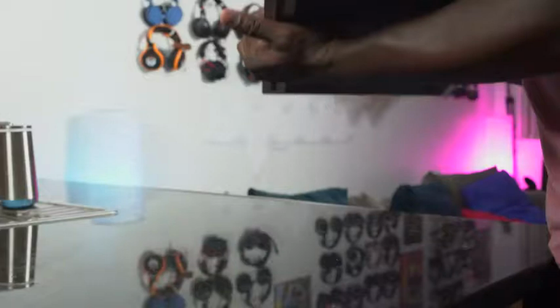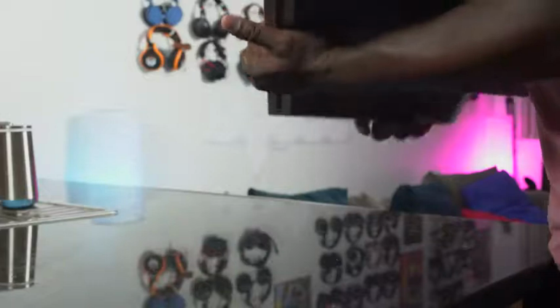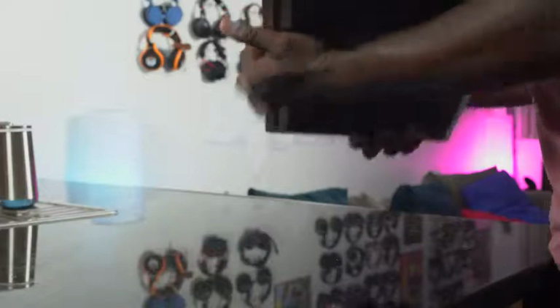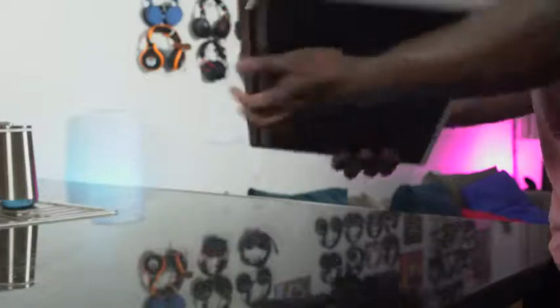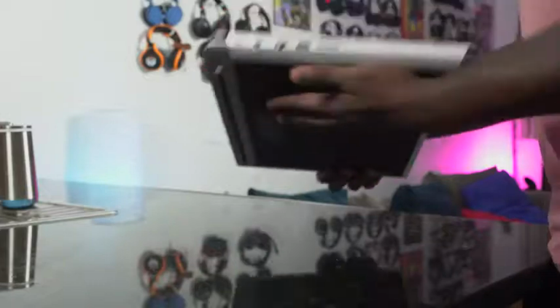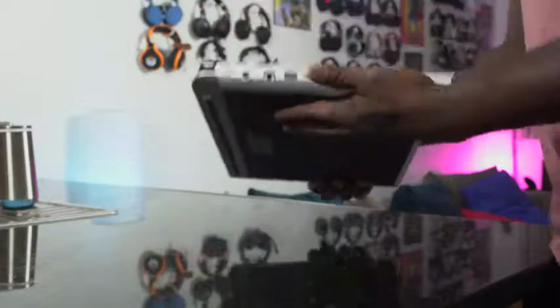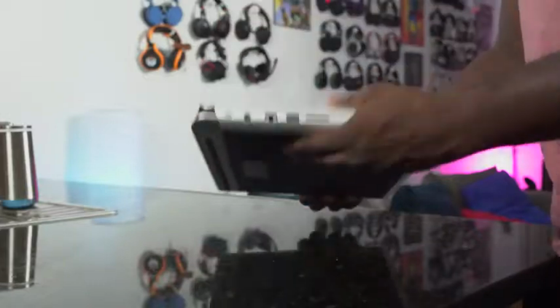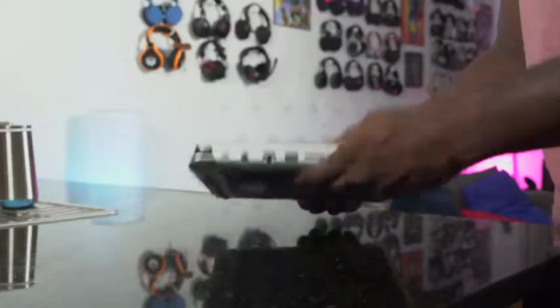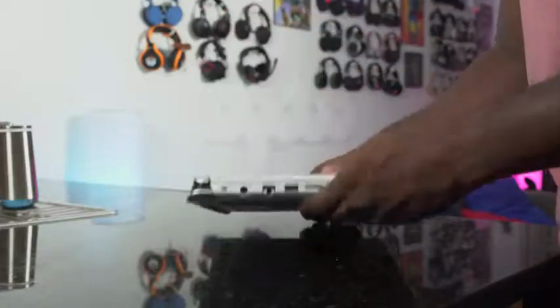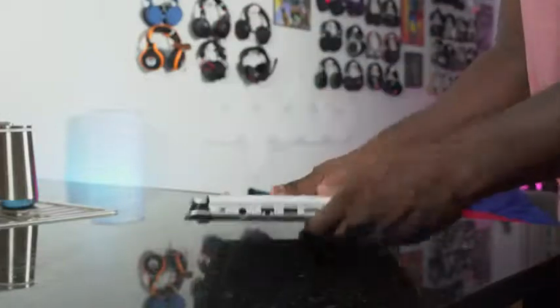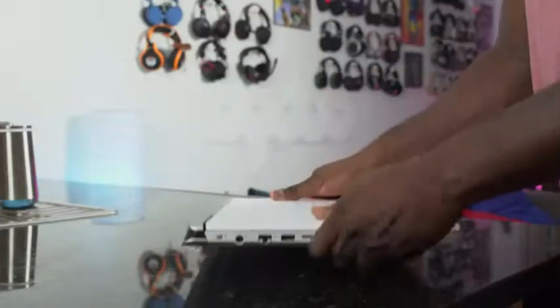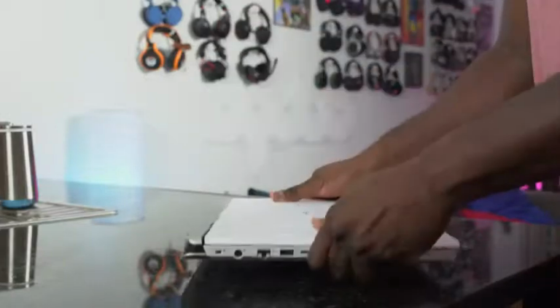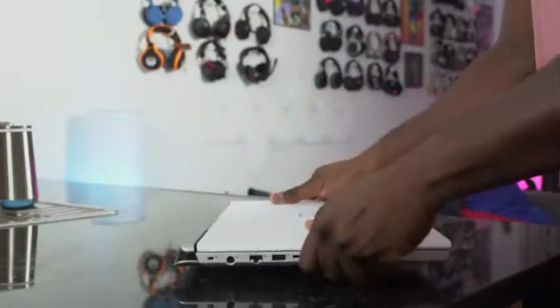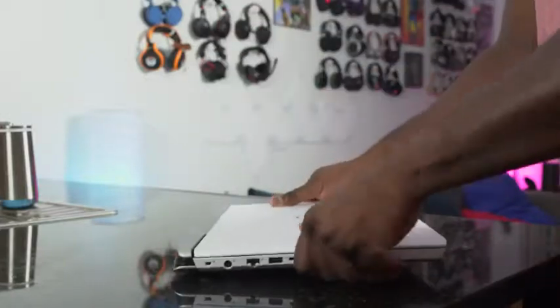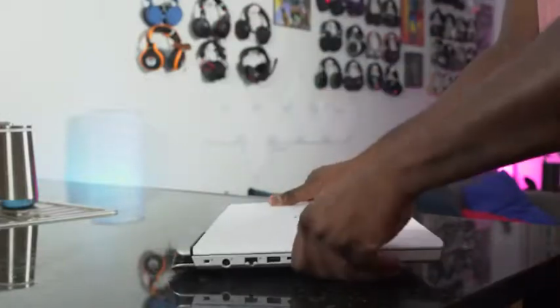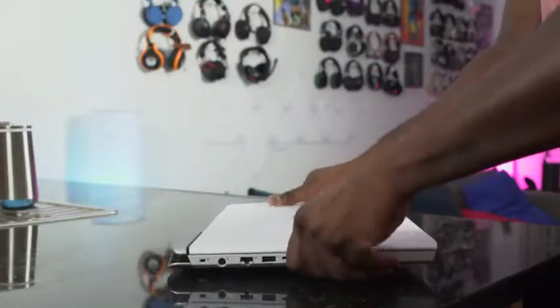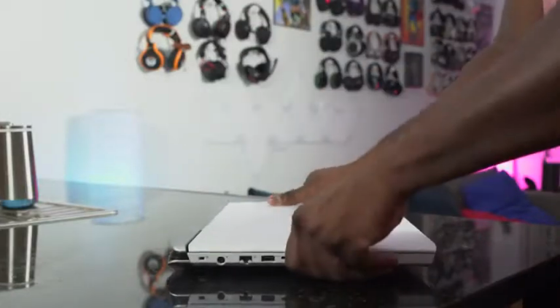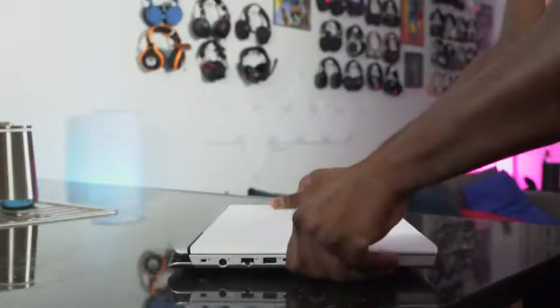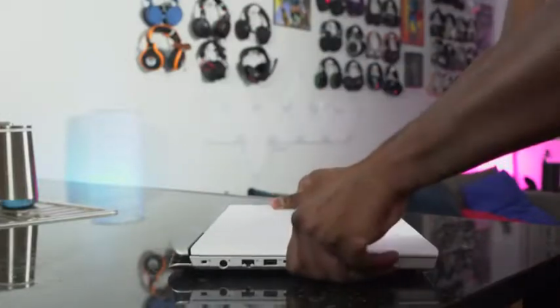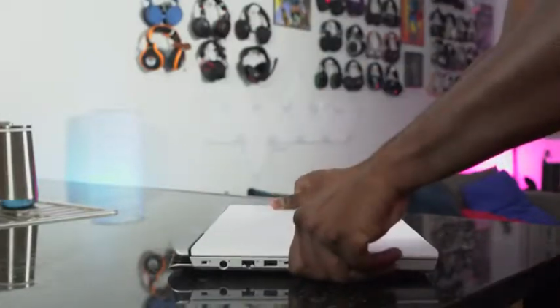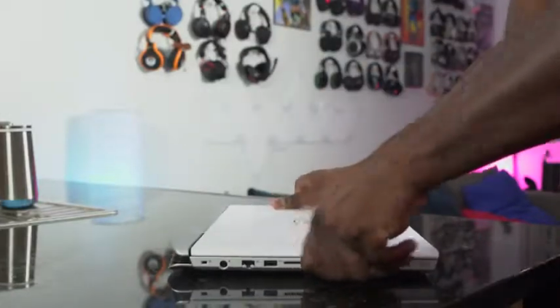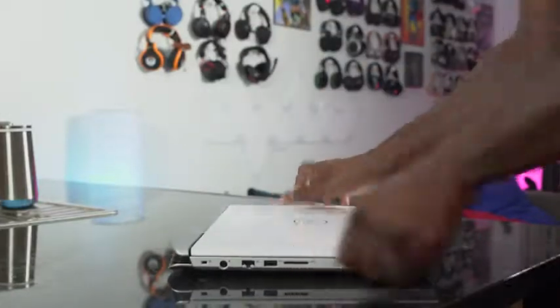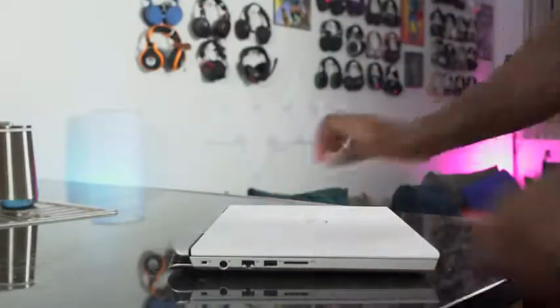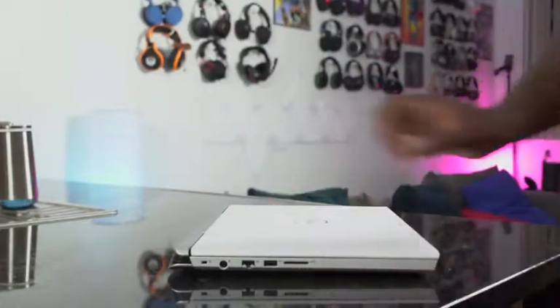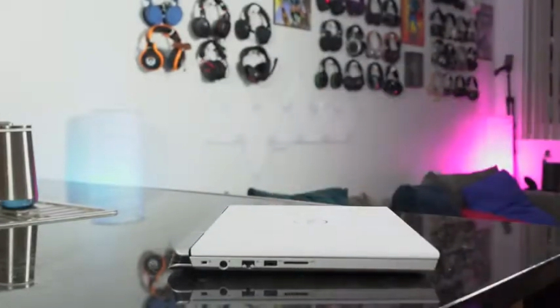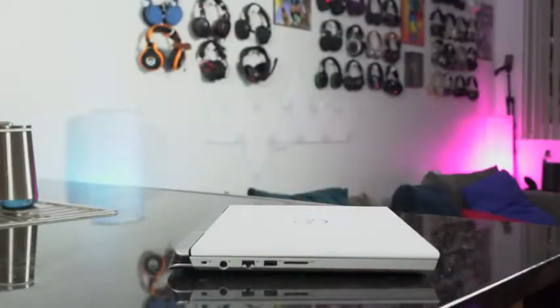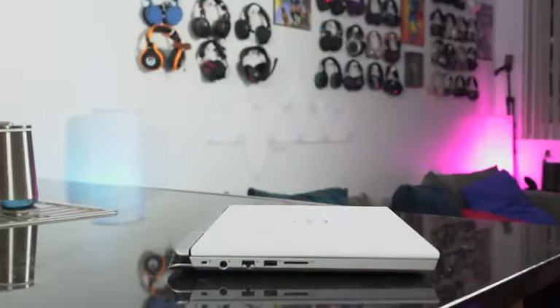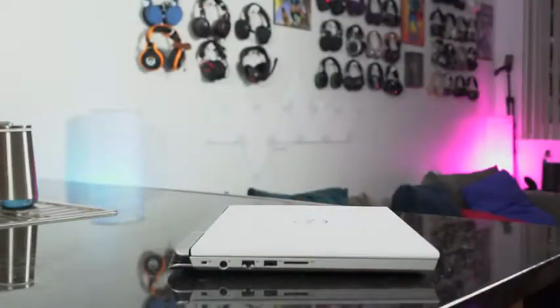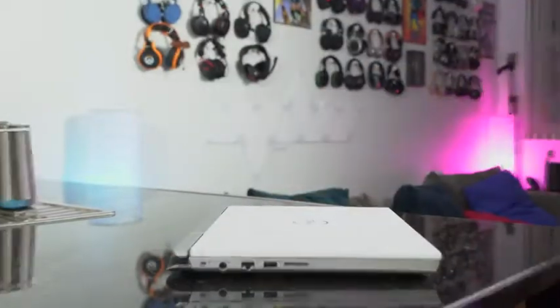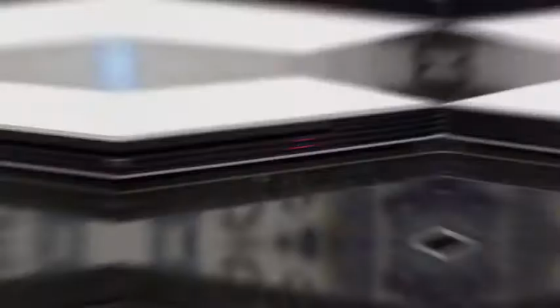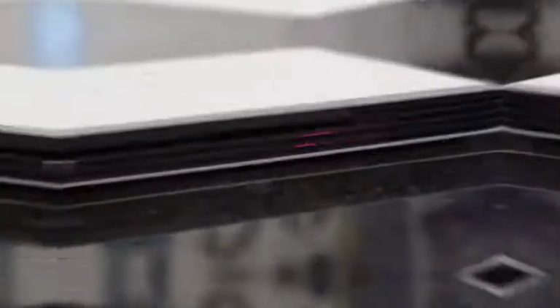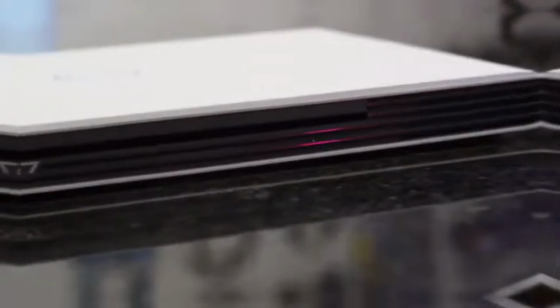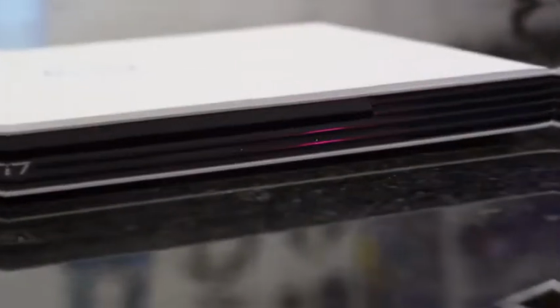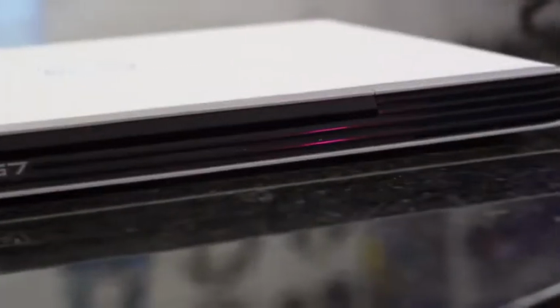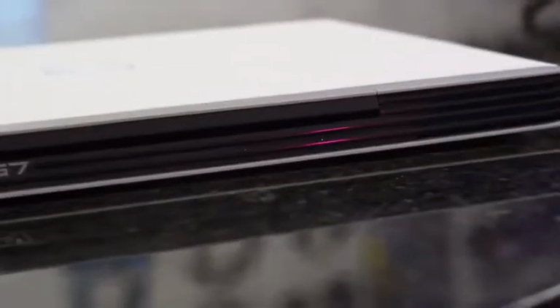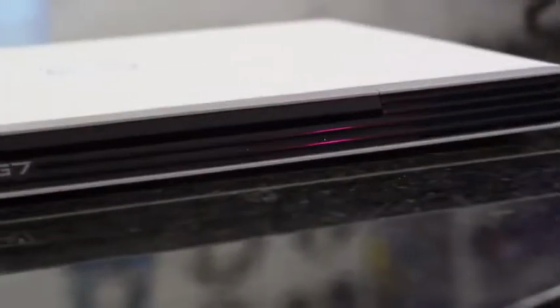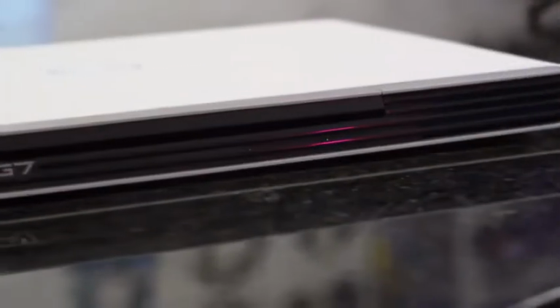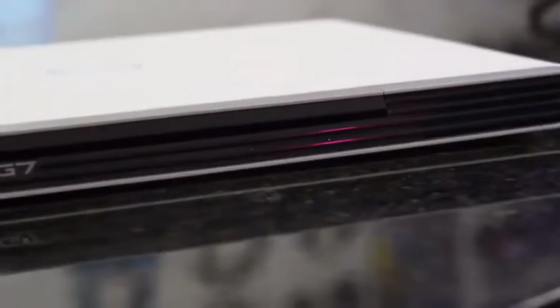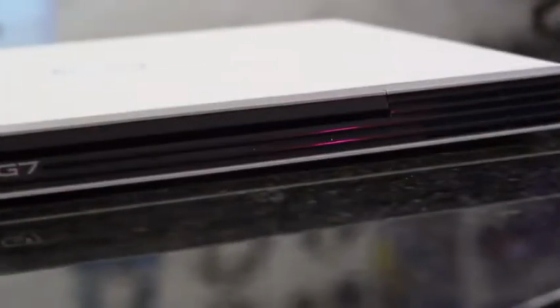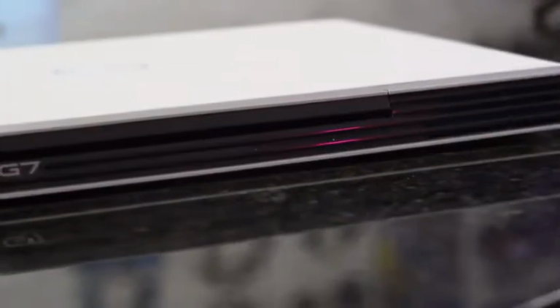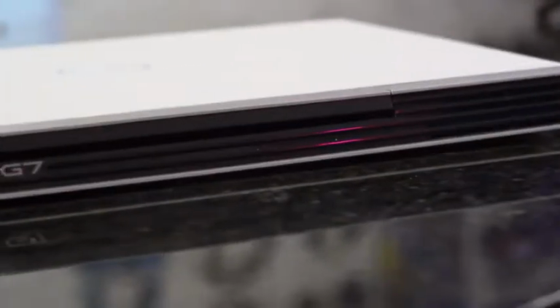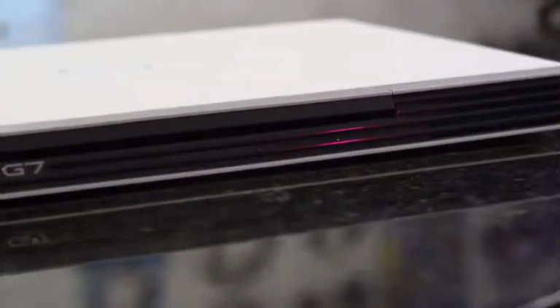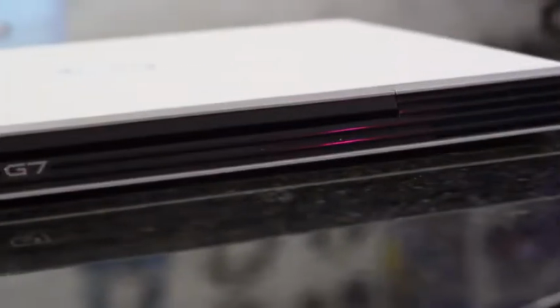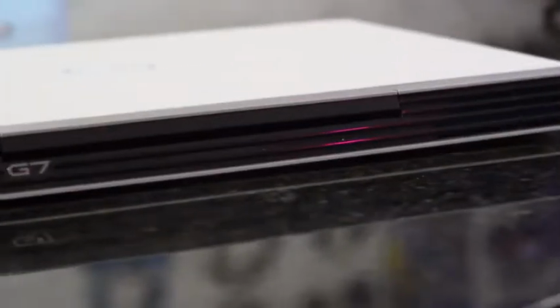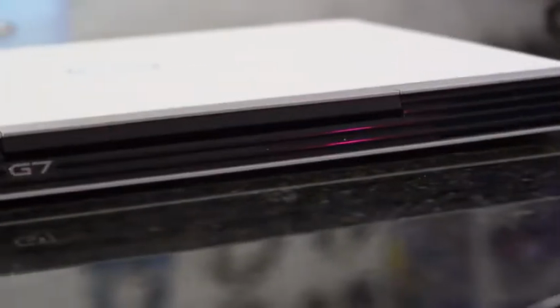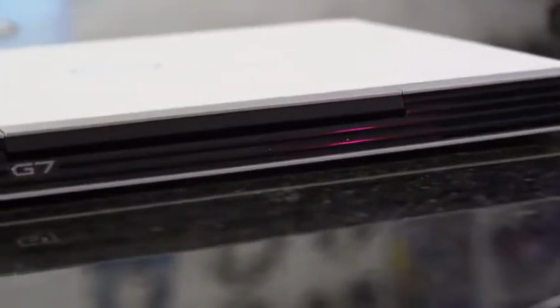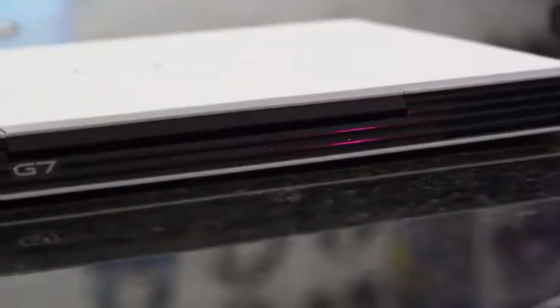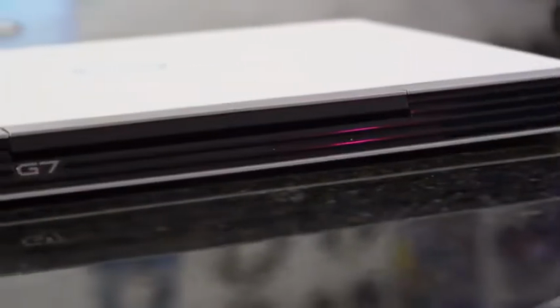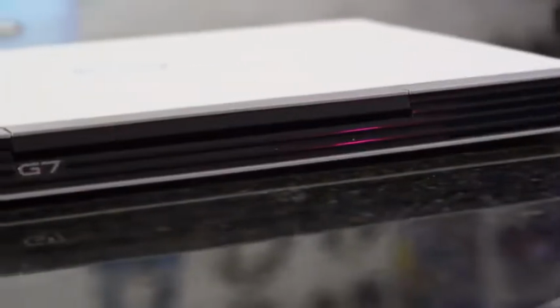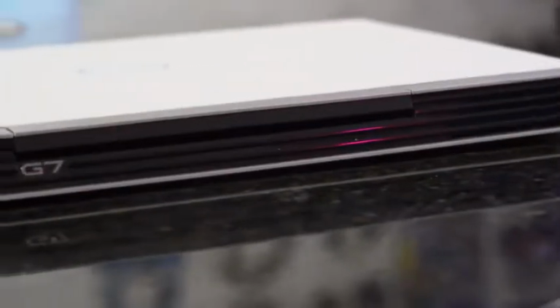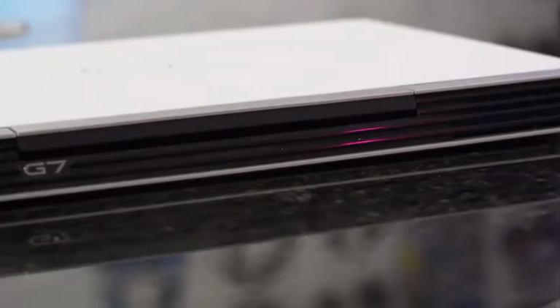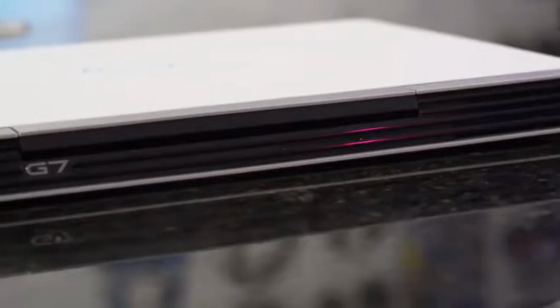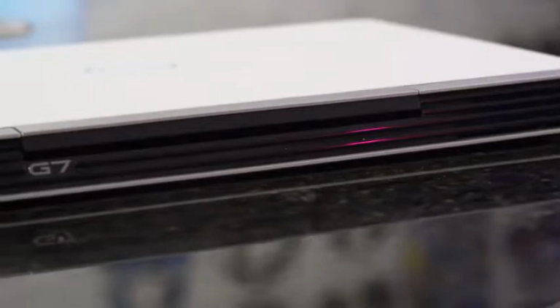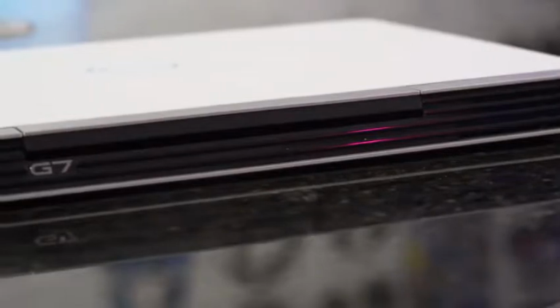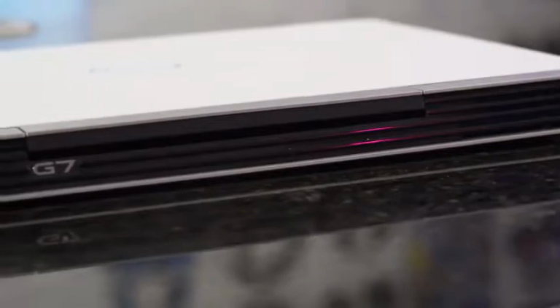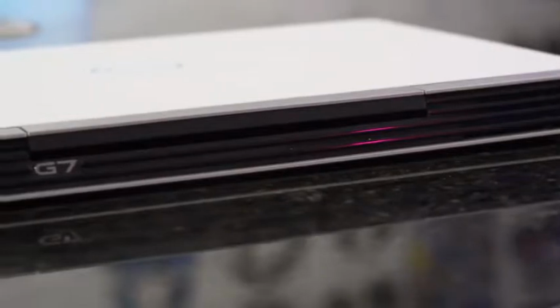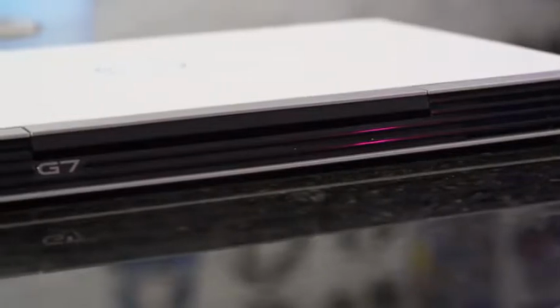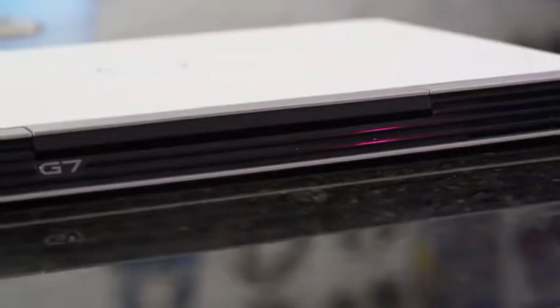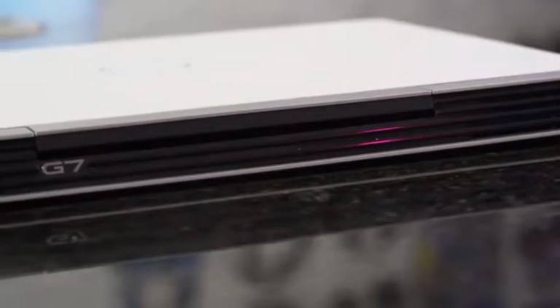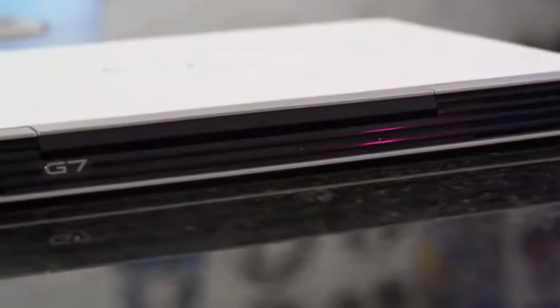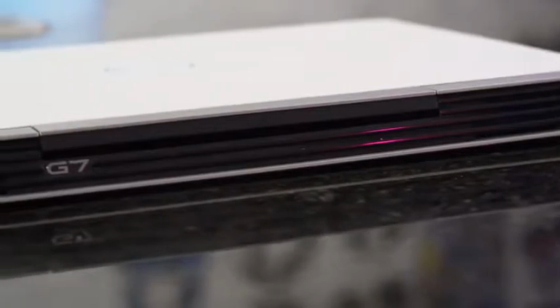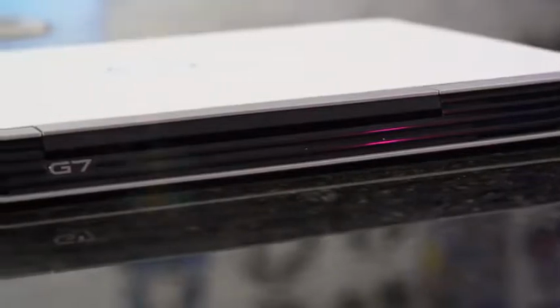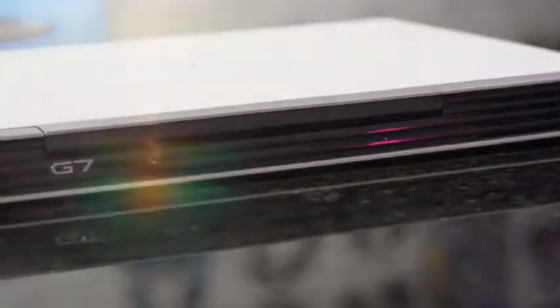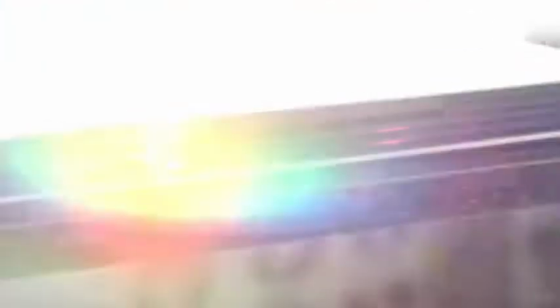Hey guys, Thunder E here, and today I'm talking about the Dell G7 and why I like this gaming laptop.